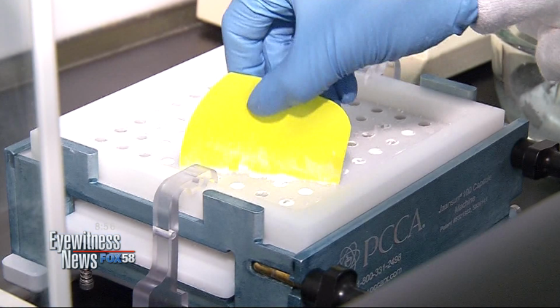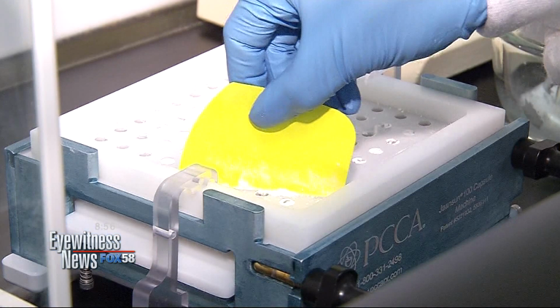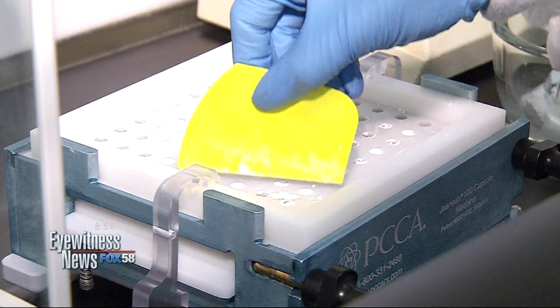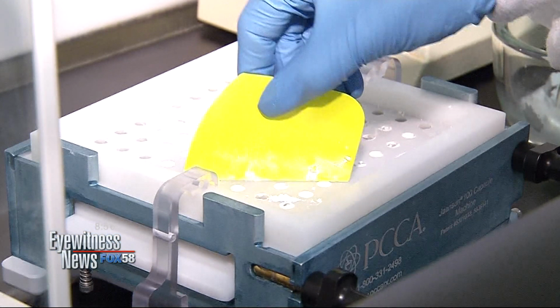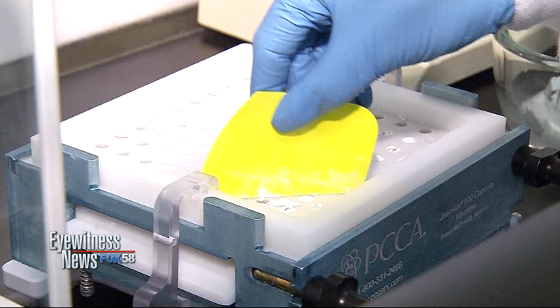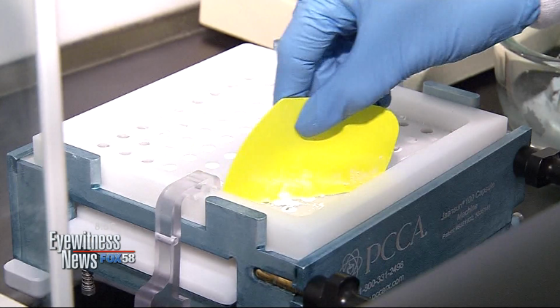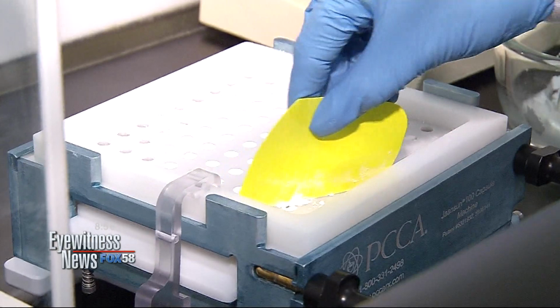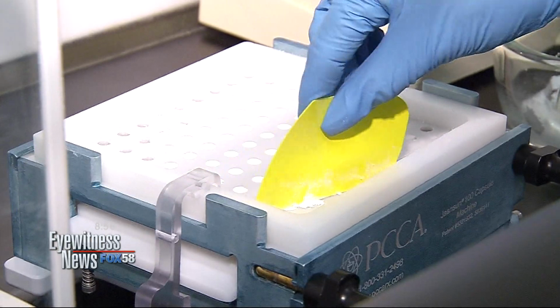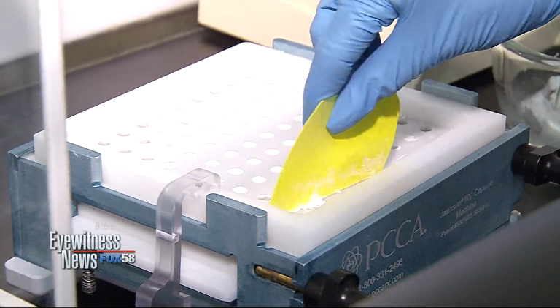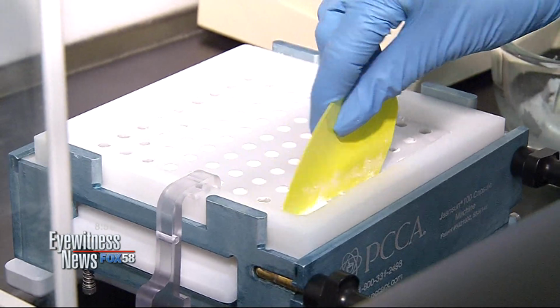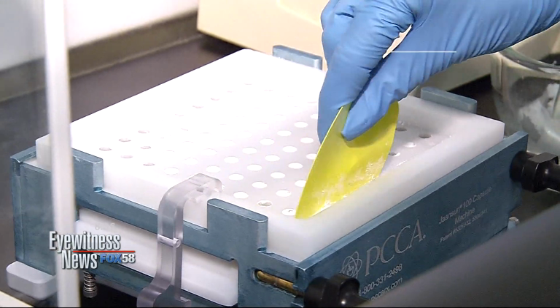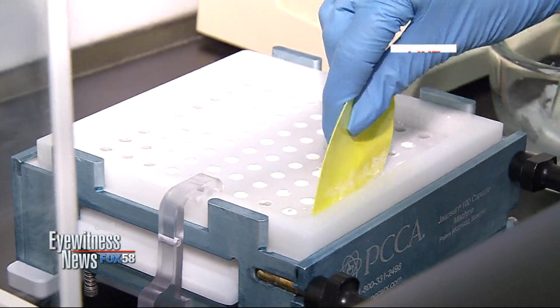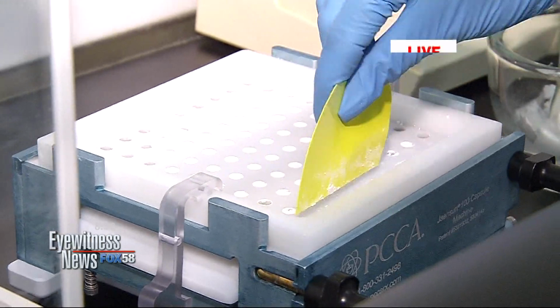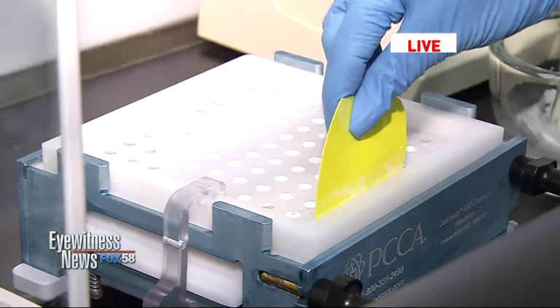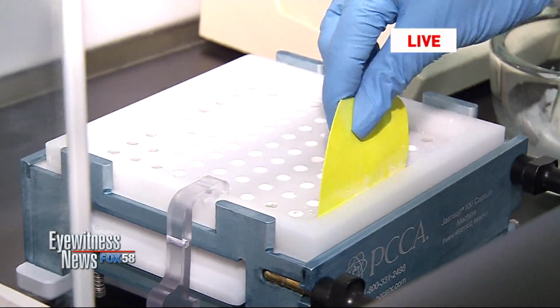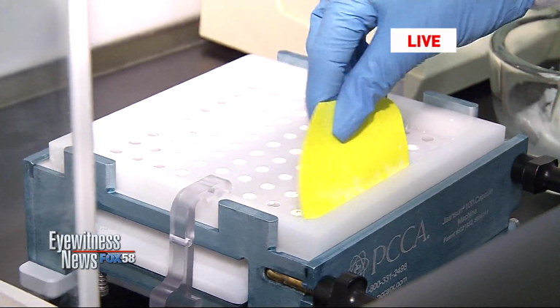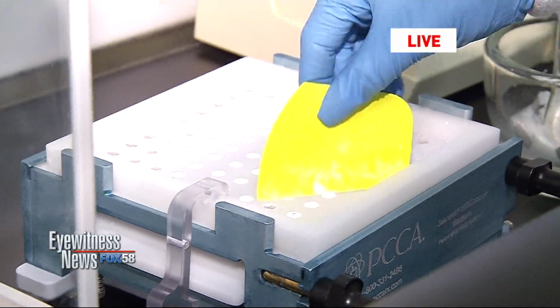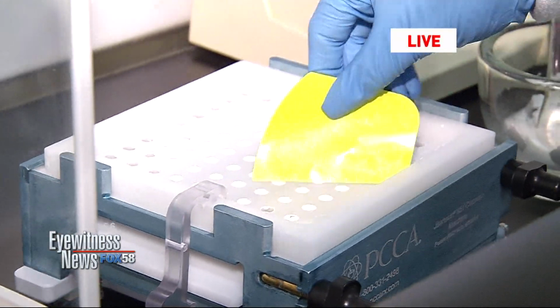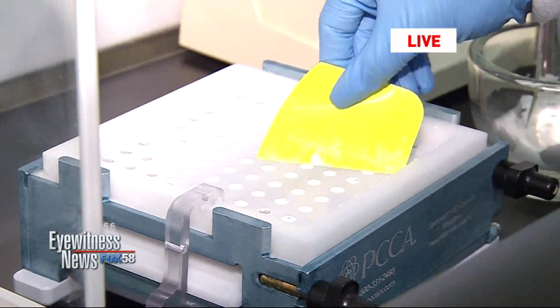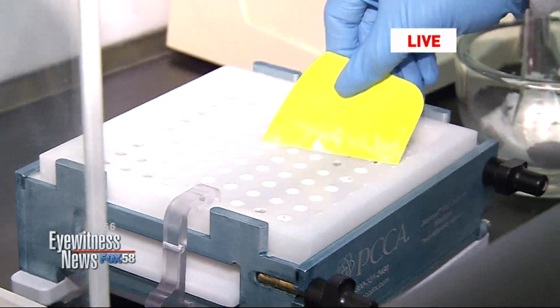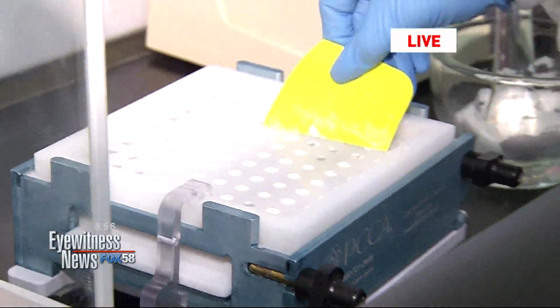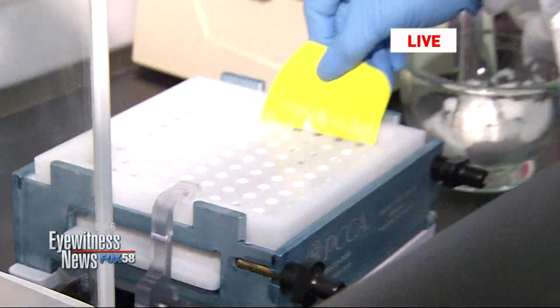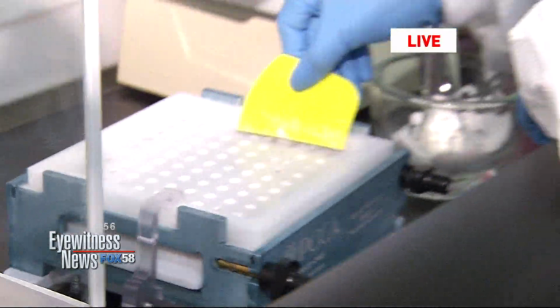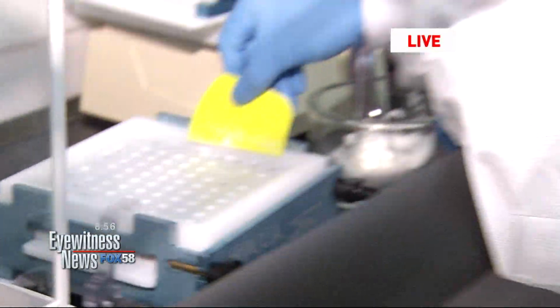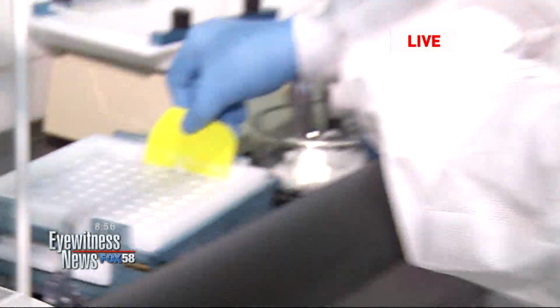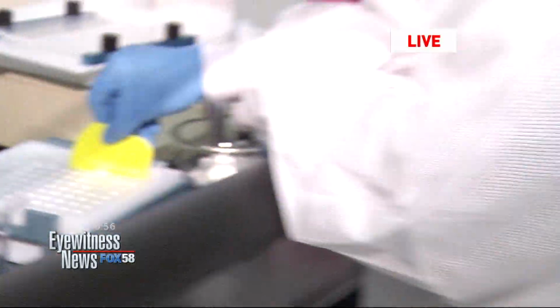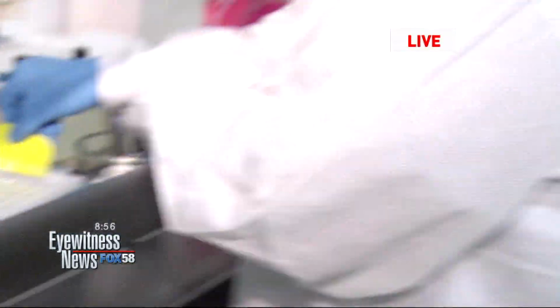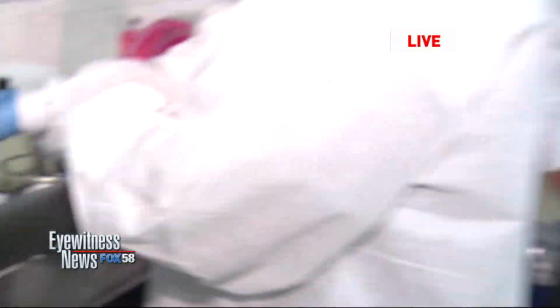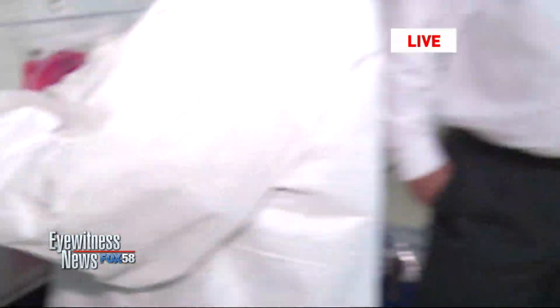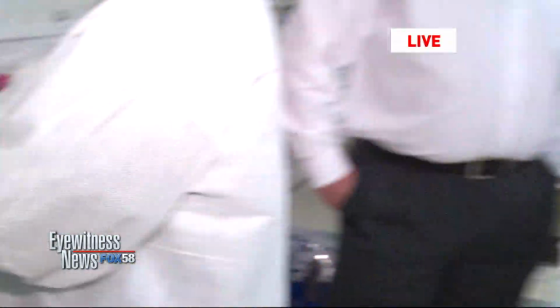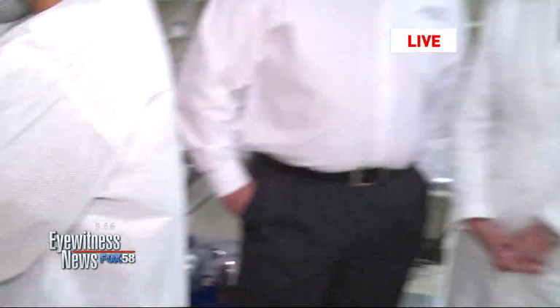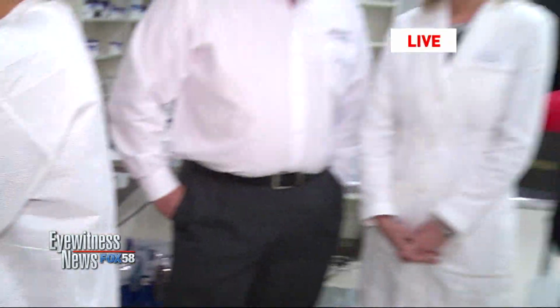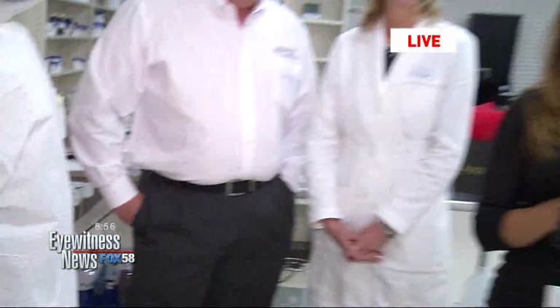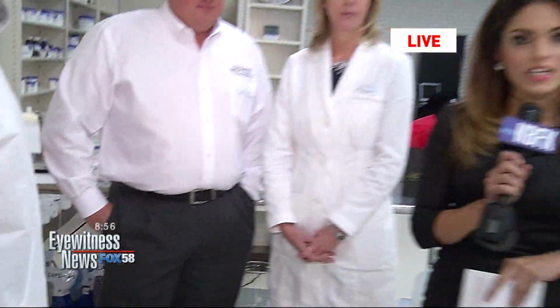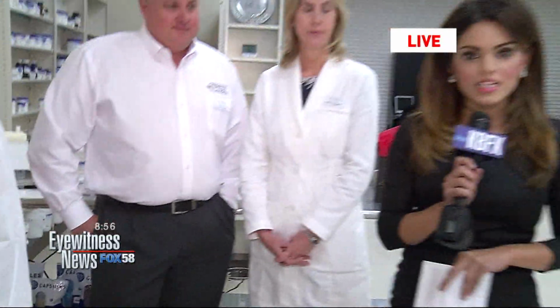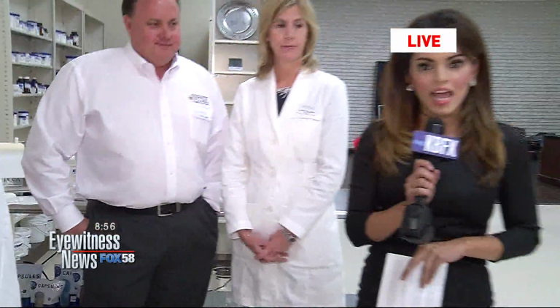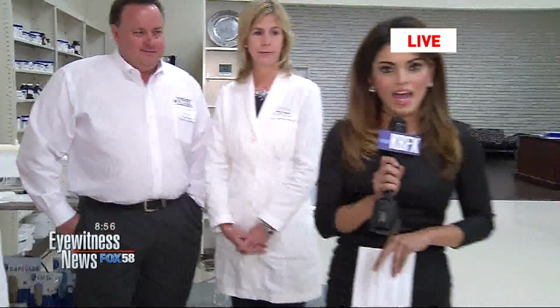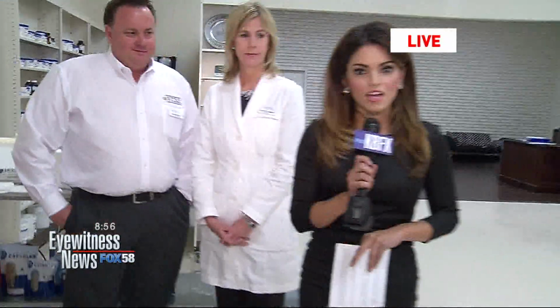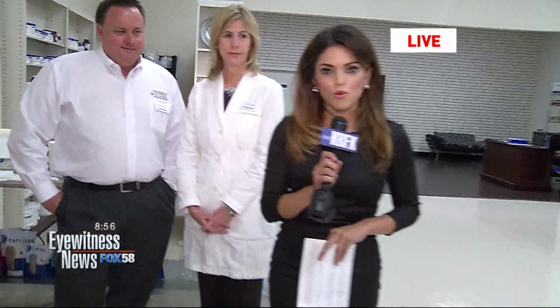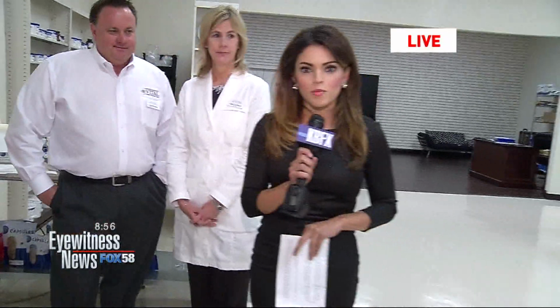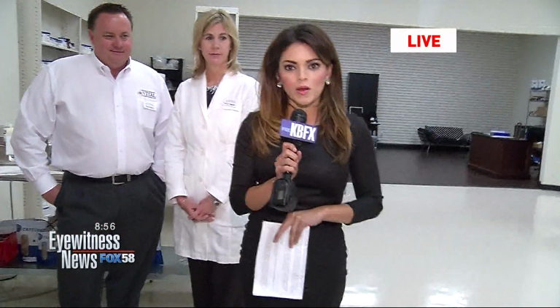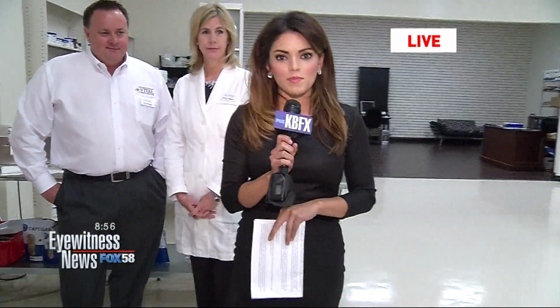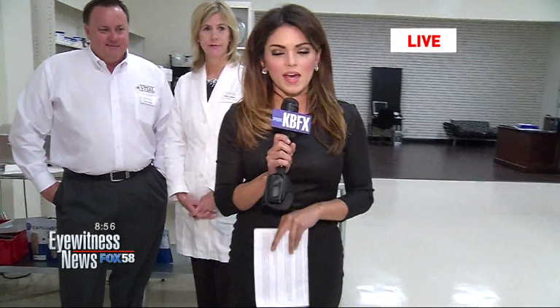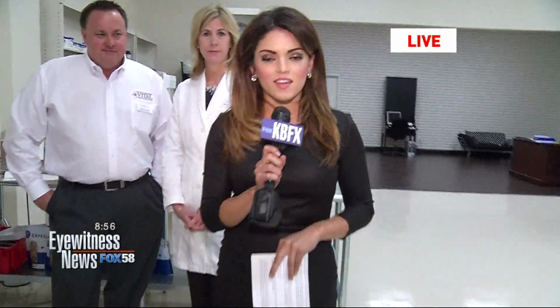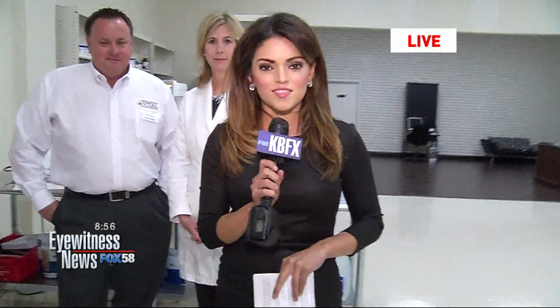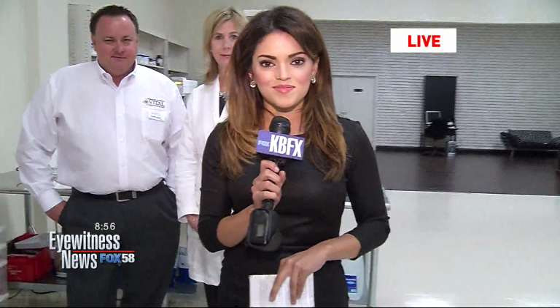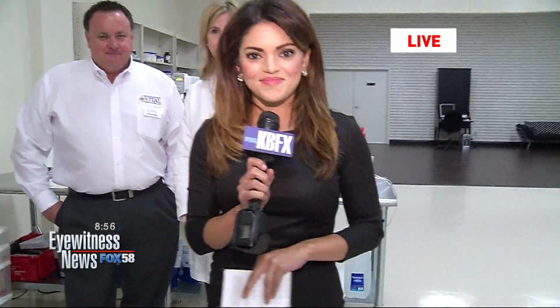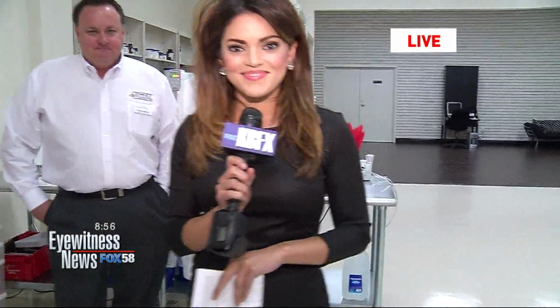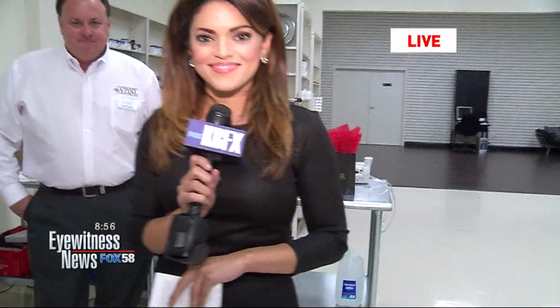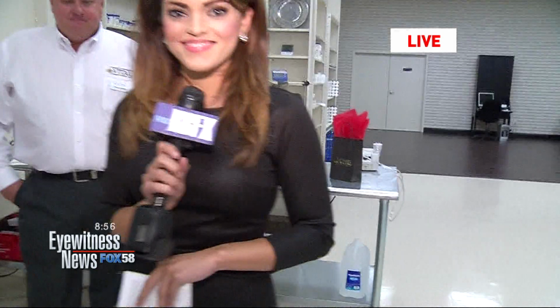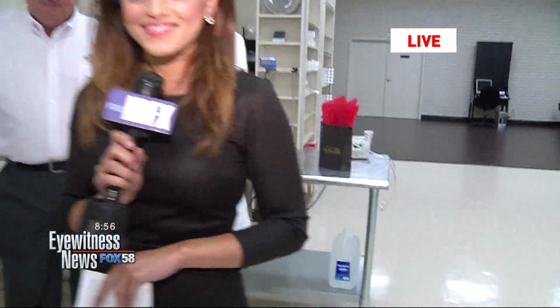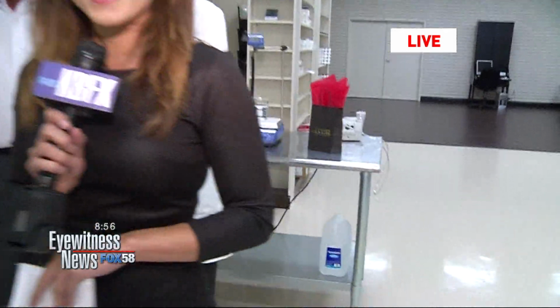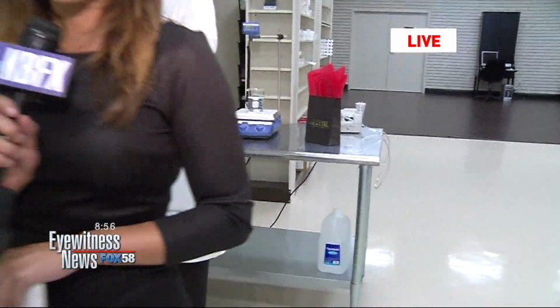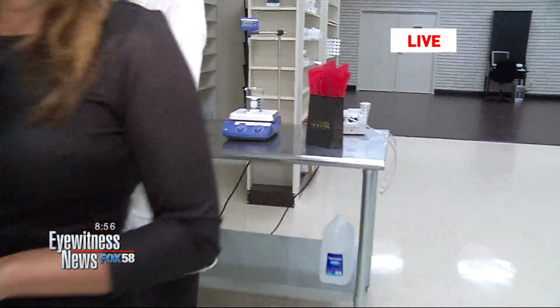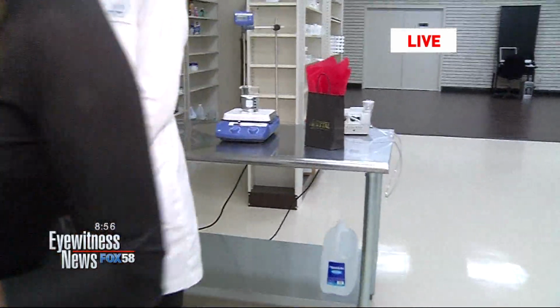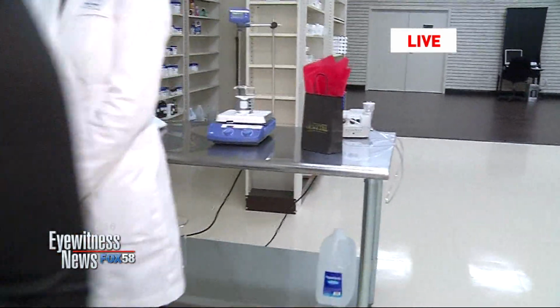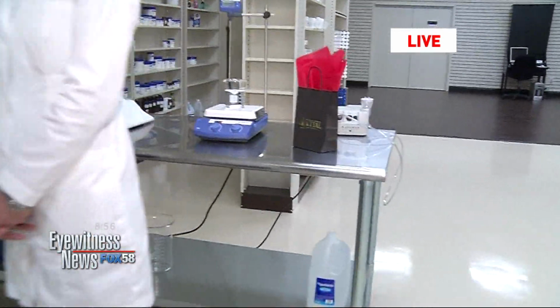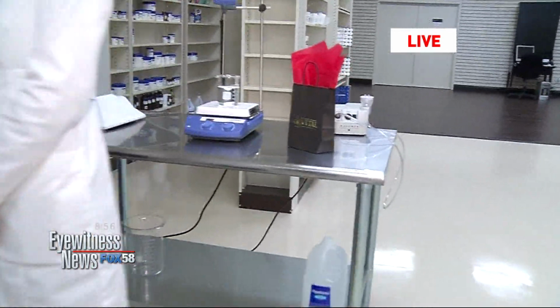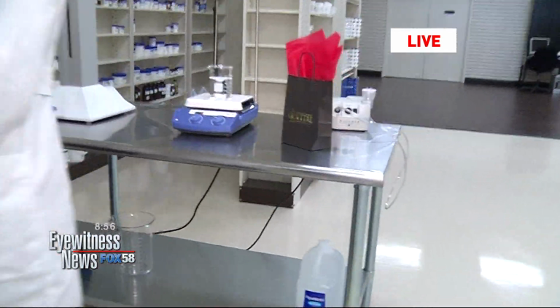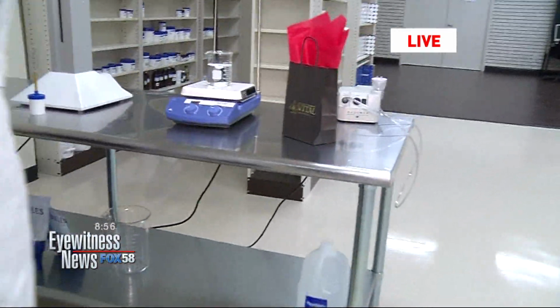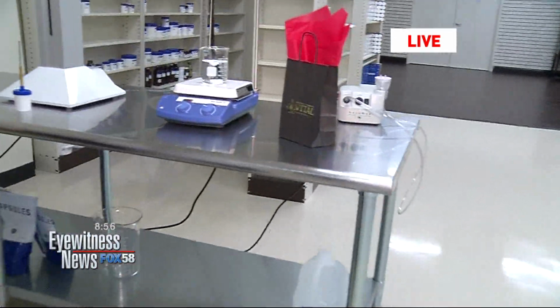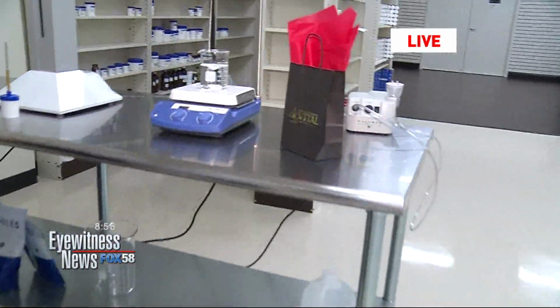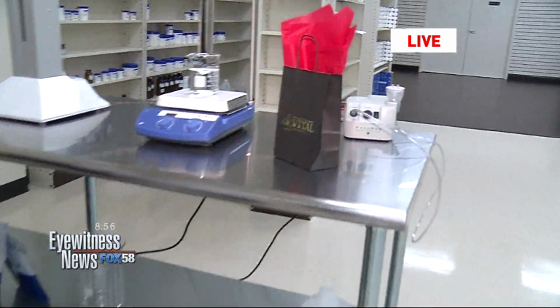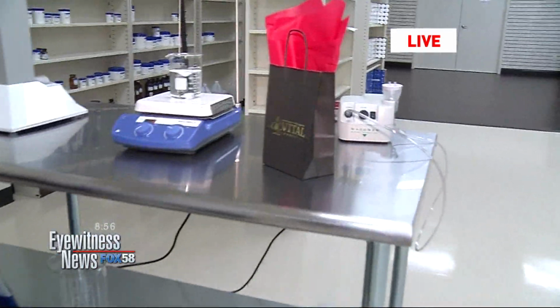Again, we're here at Vital Compounding Specialty Pharmacy. You can find all their information online. We'll be right back. Thank you.